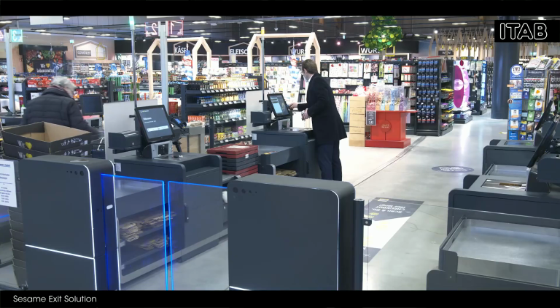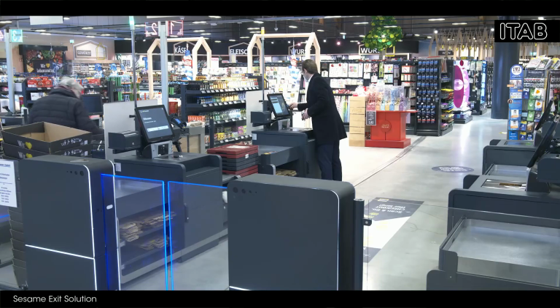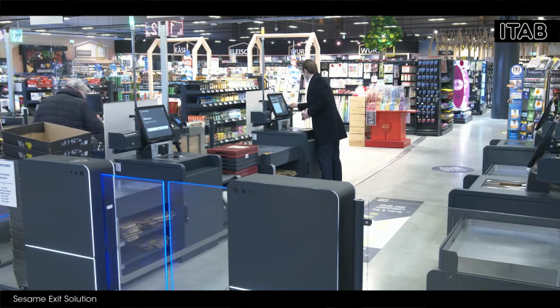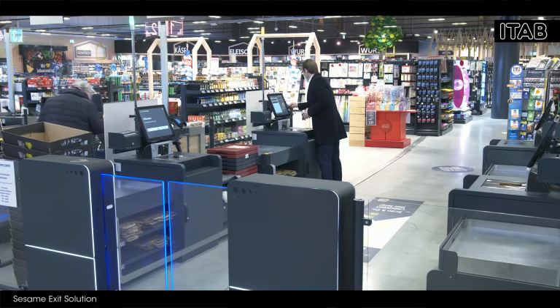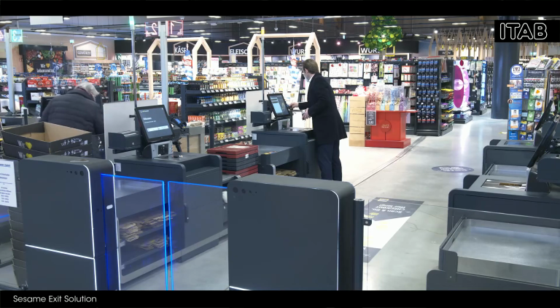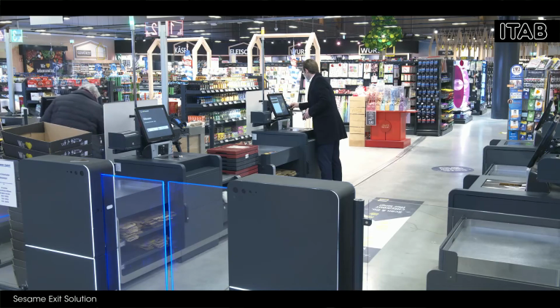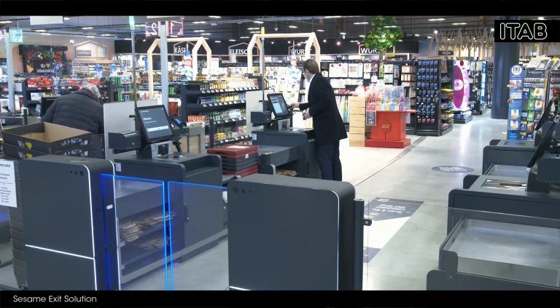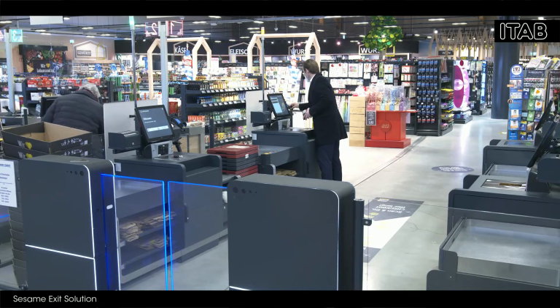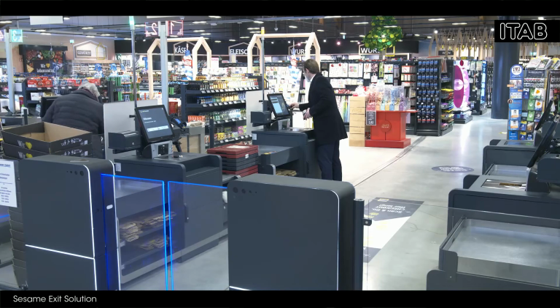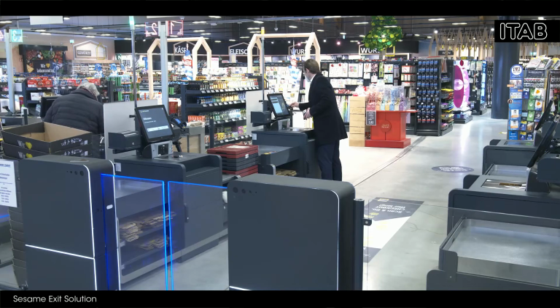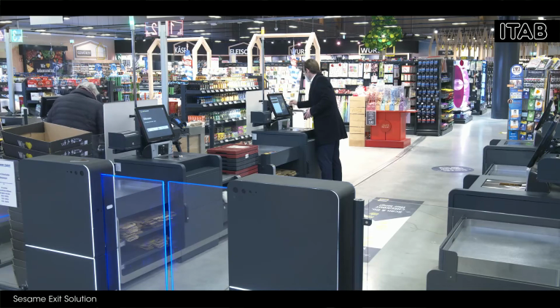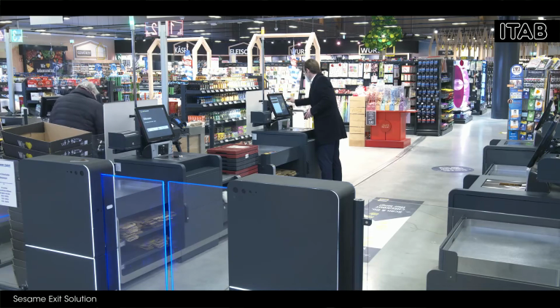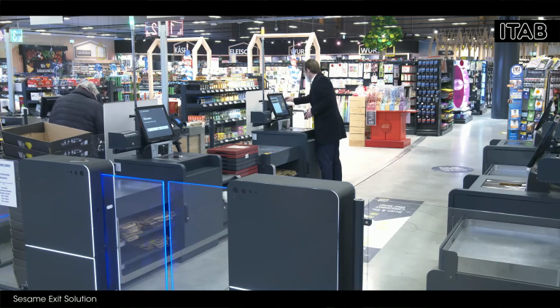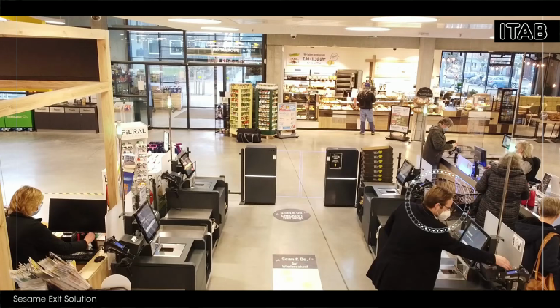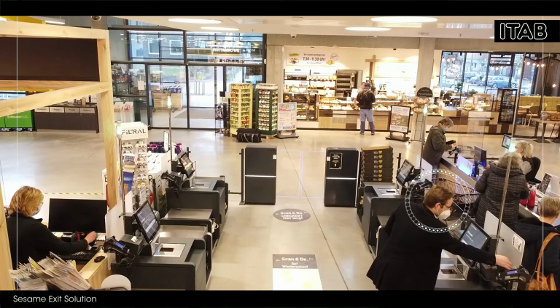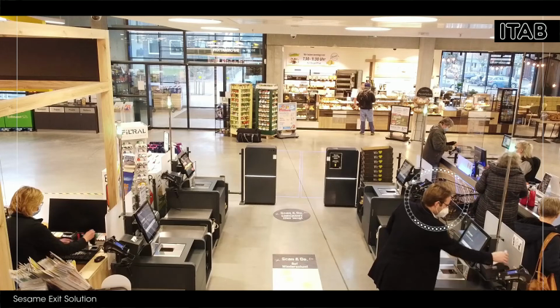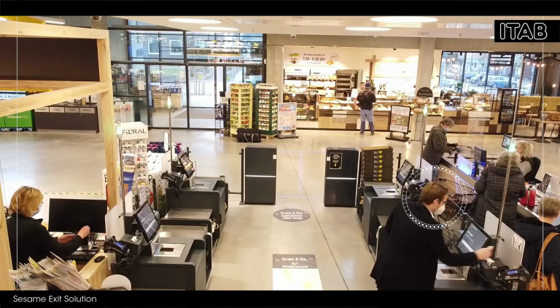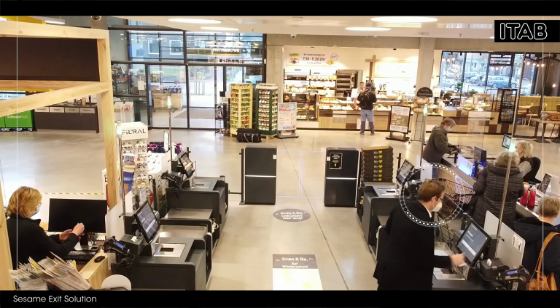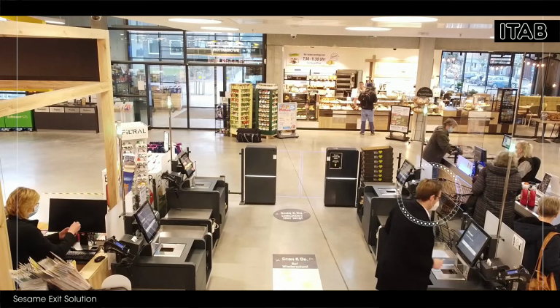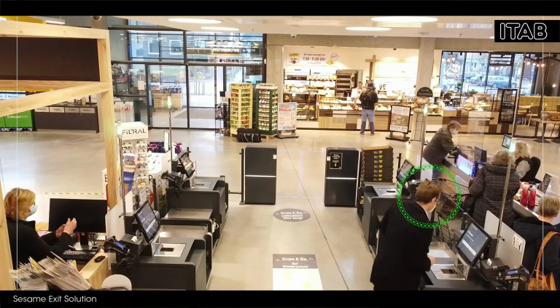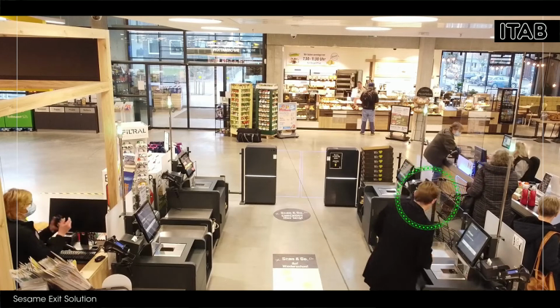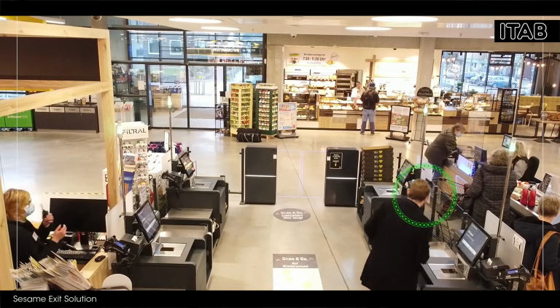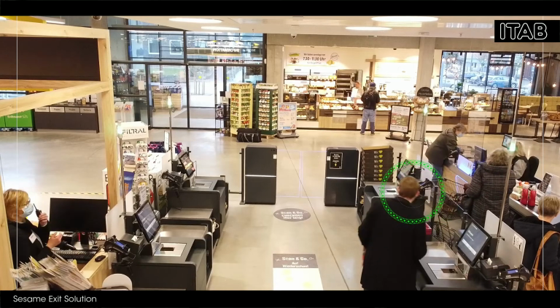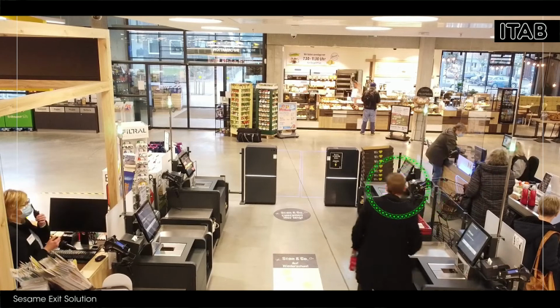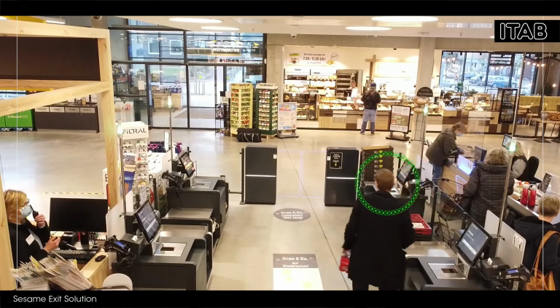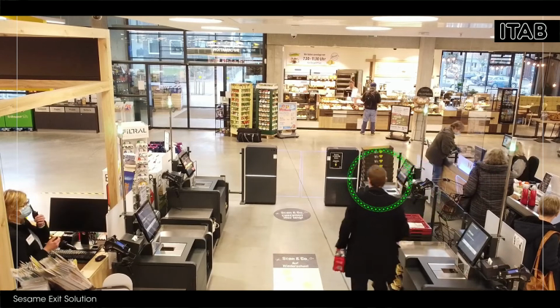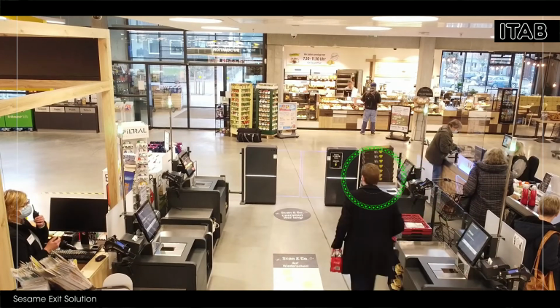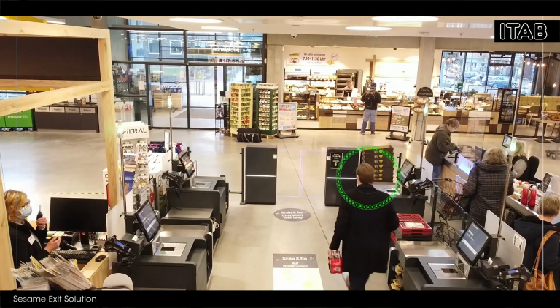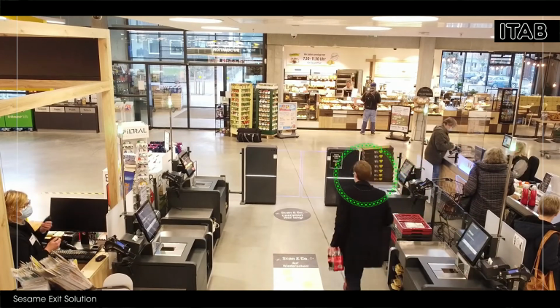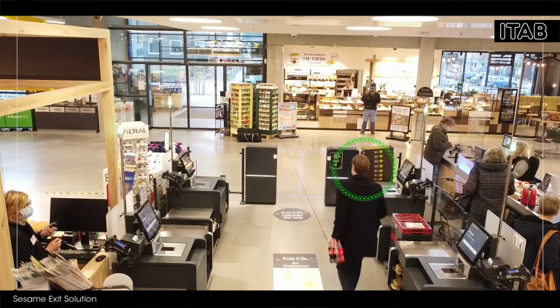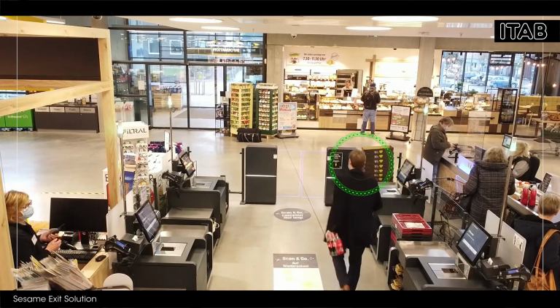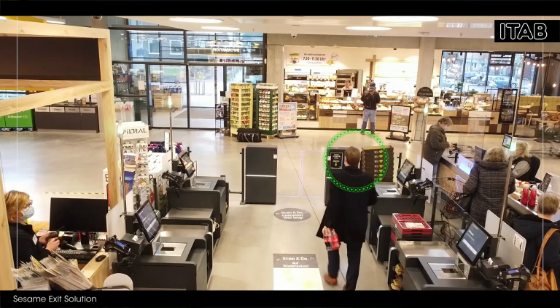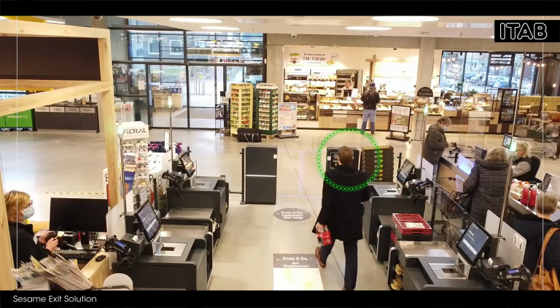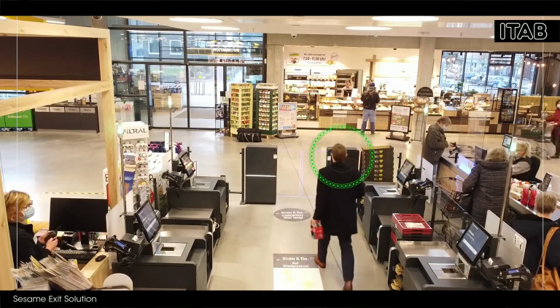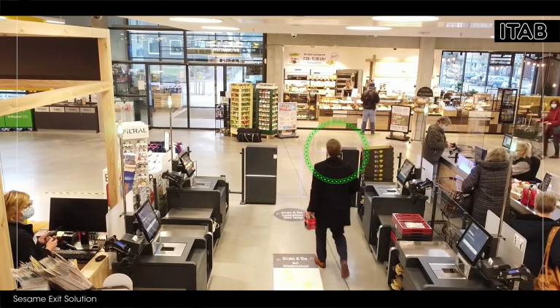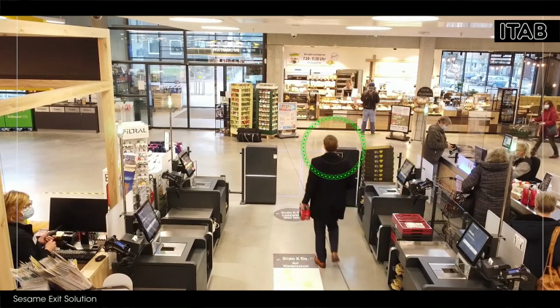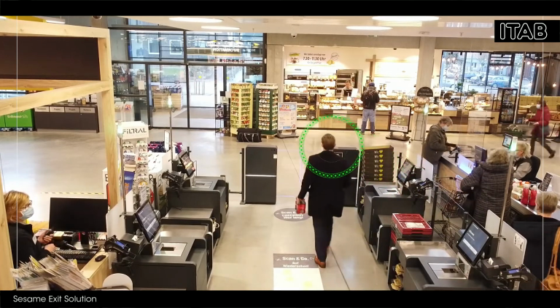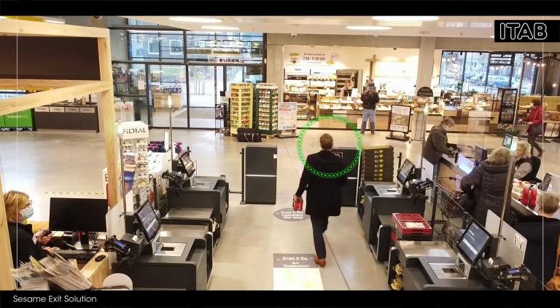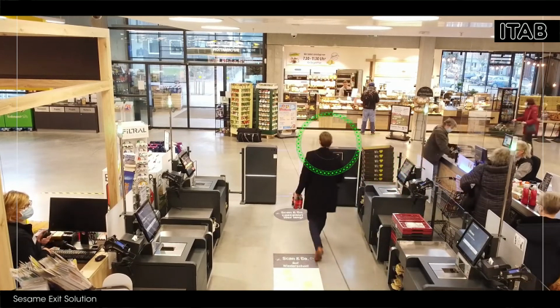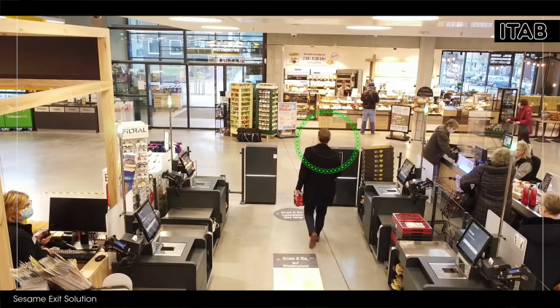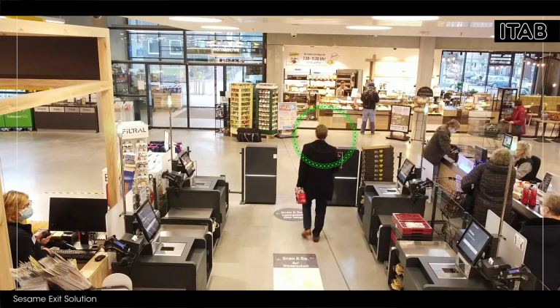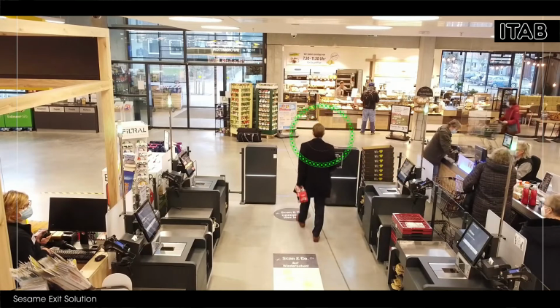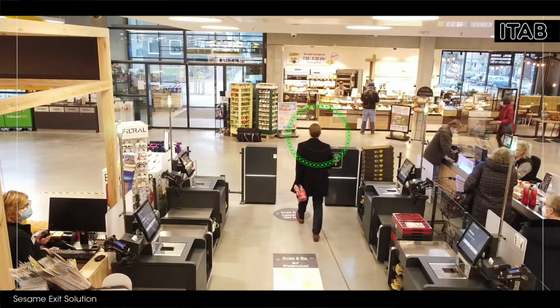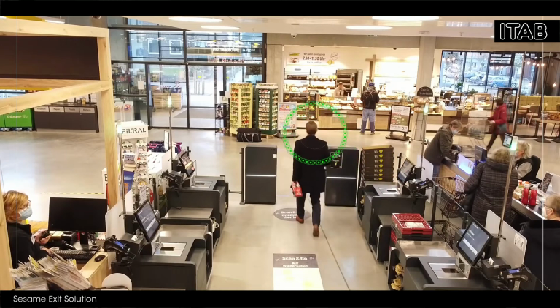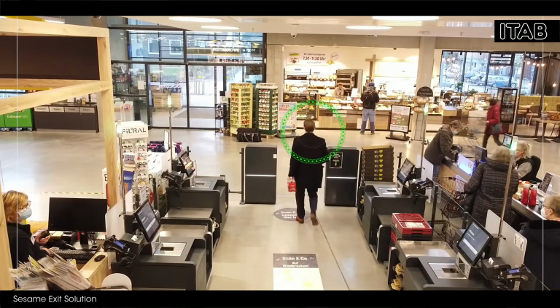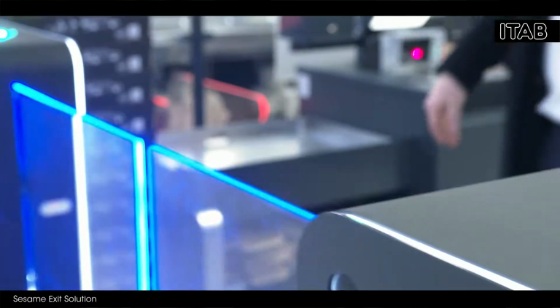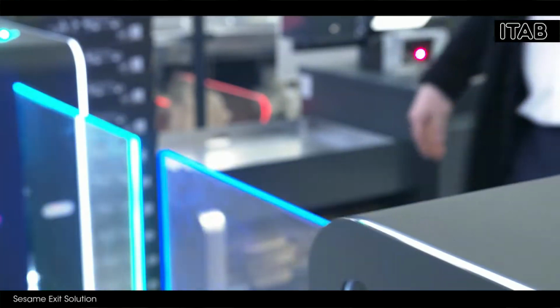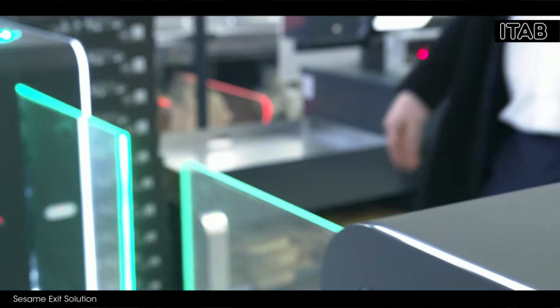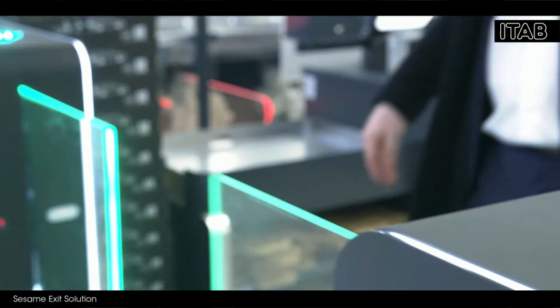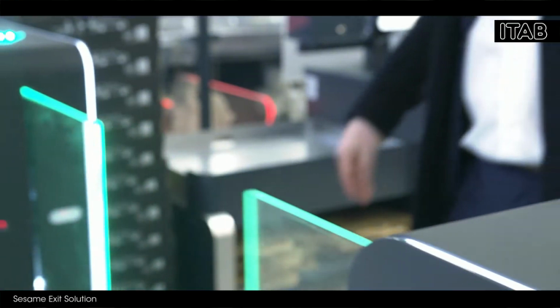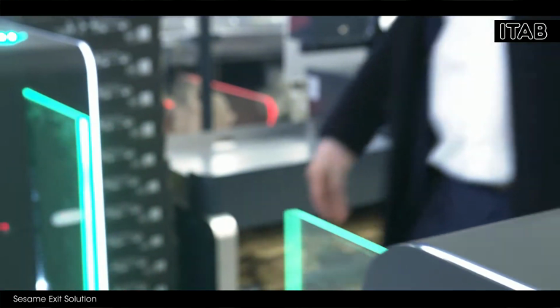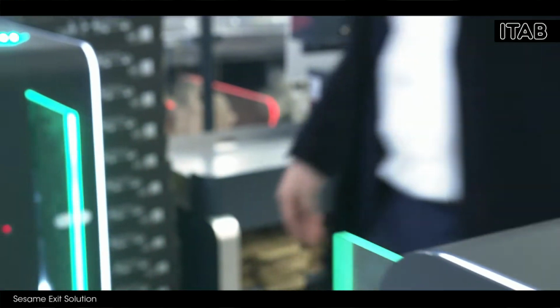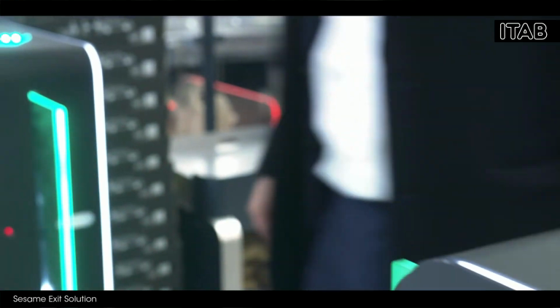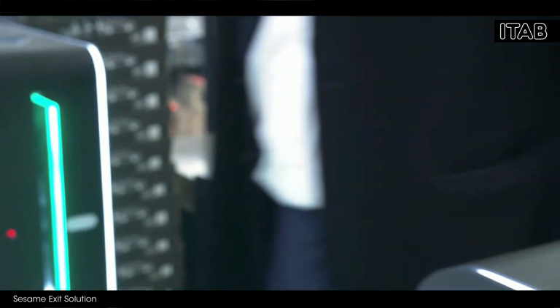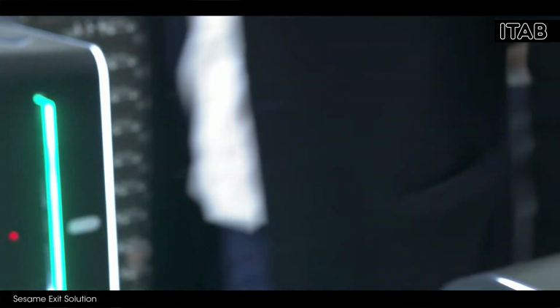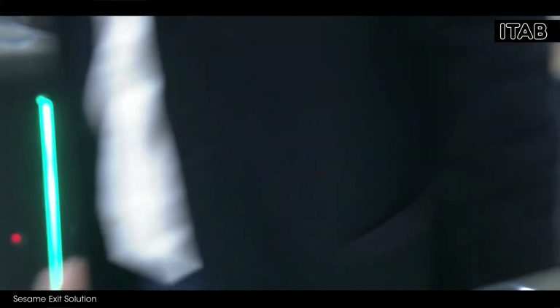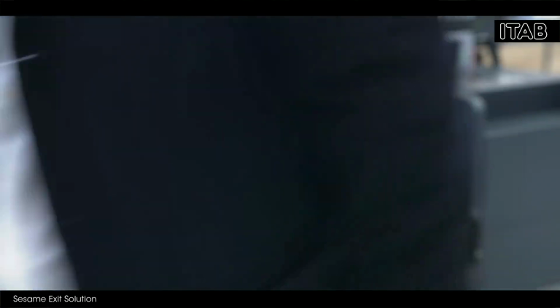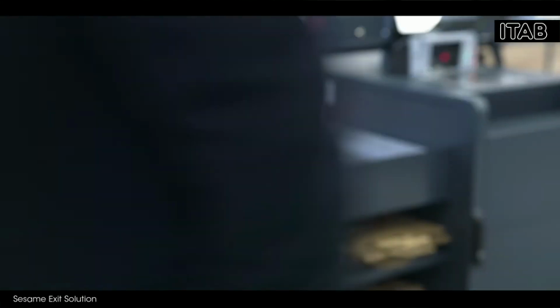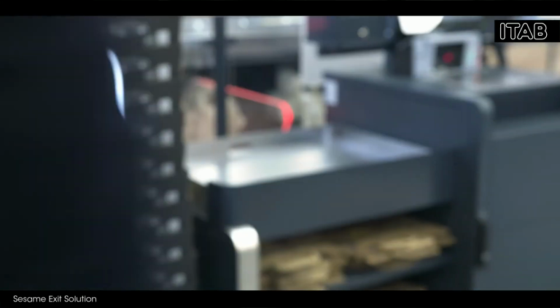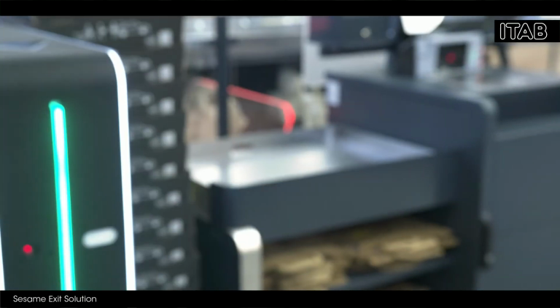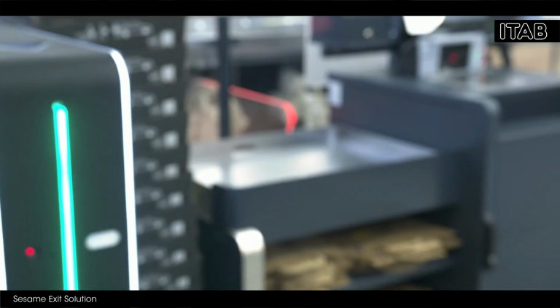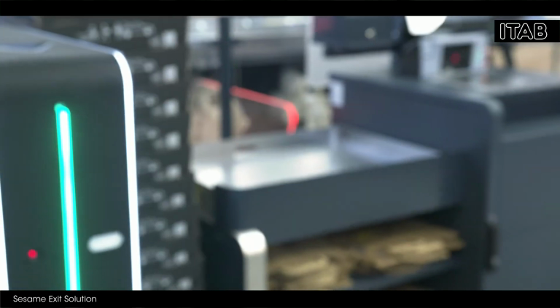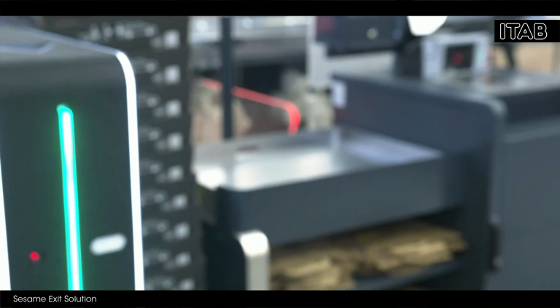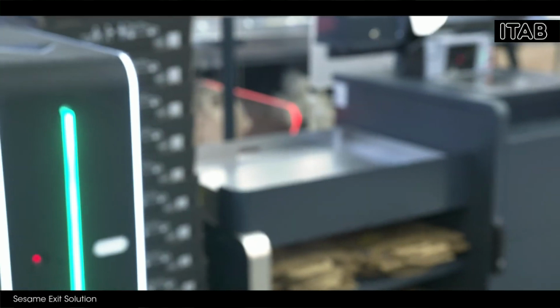Now, Sesame comes into play. The sensor on the ceiling detects the customer. If the customer goes to the exit, the gate opens automatically.